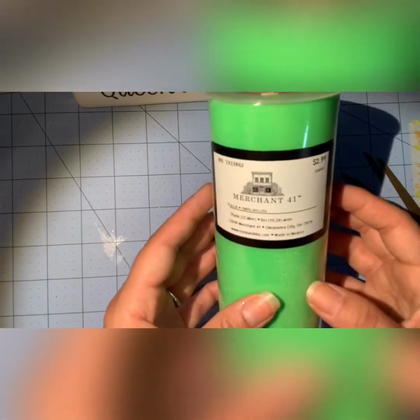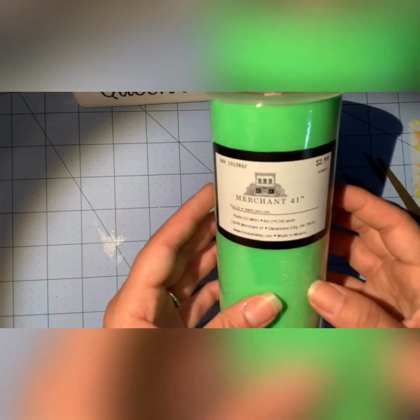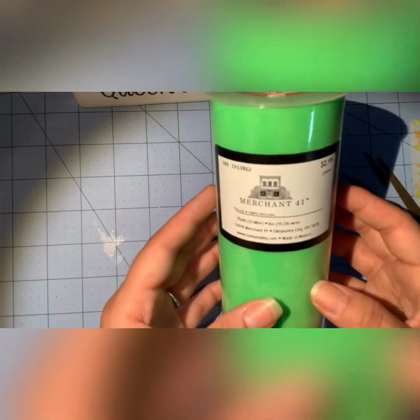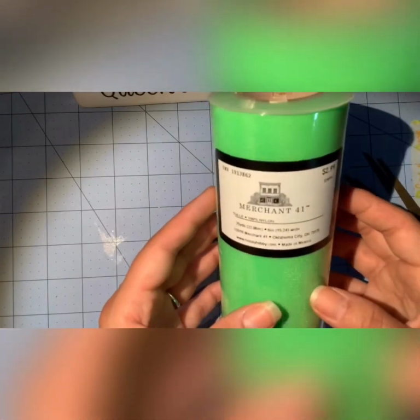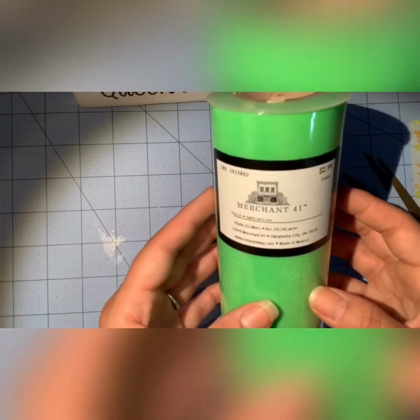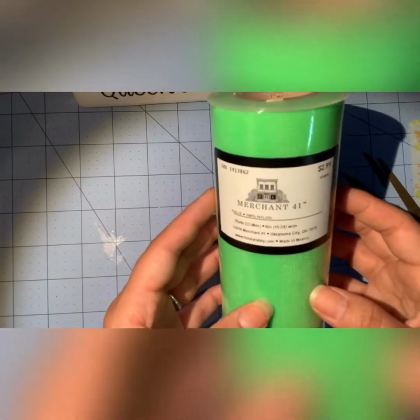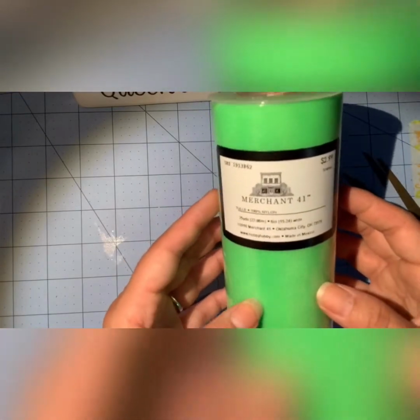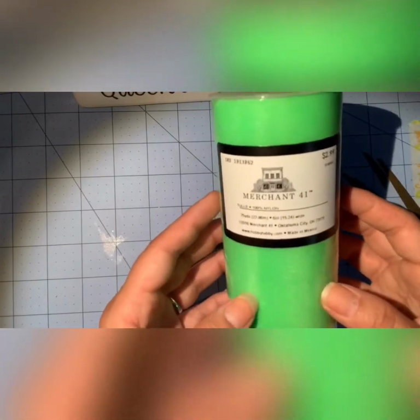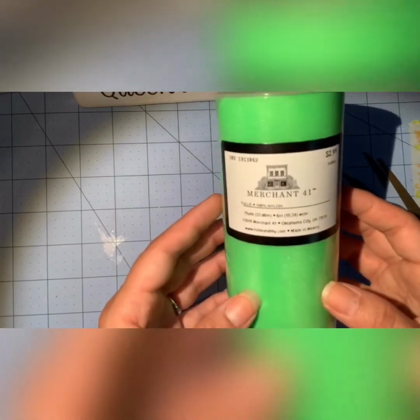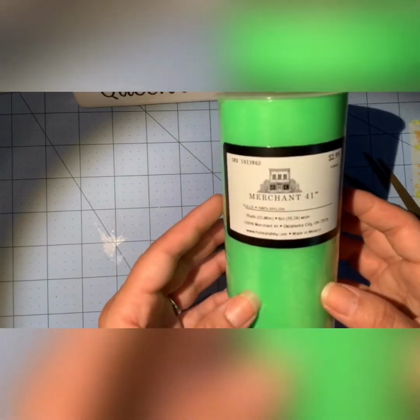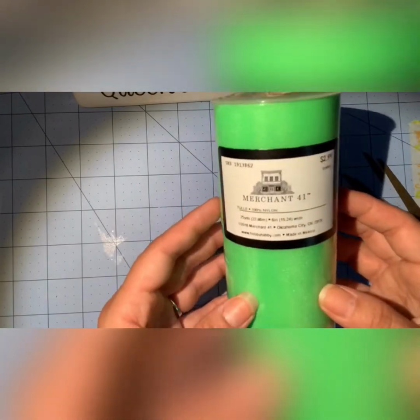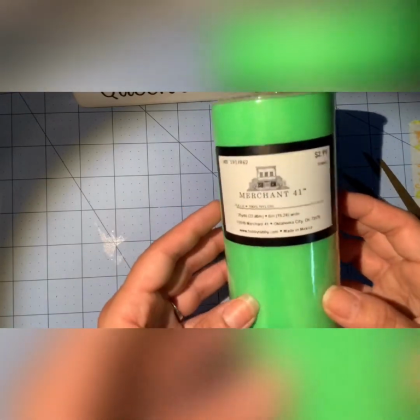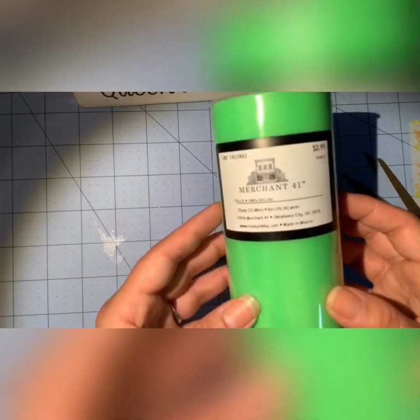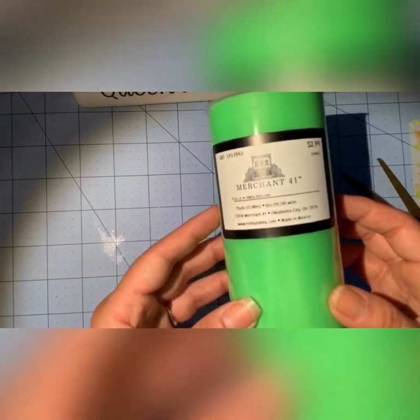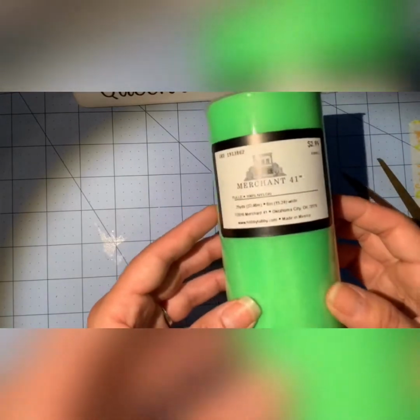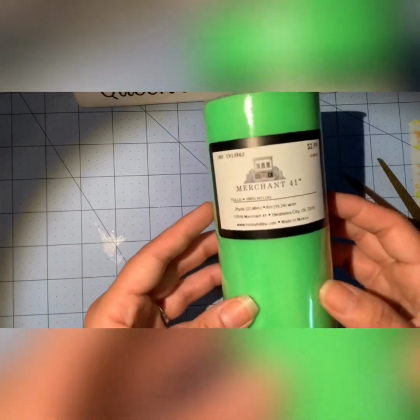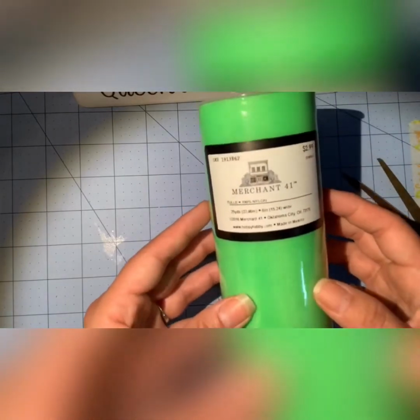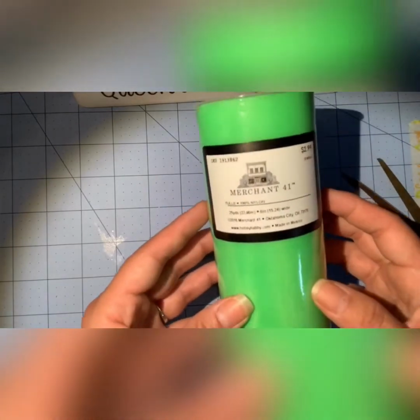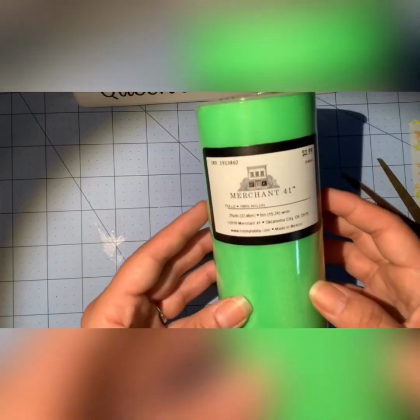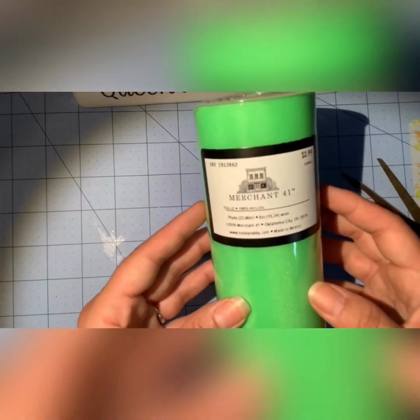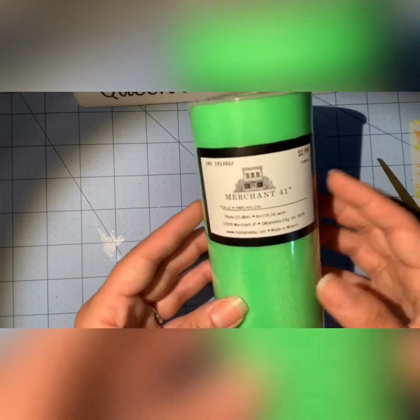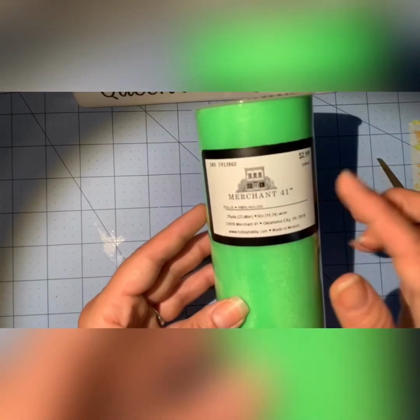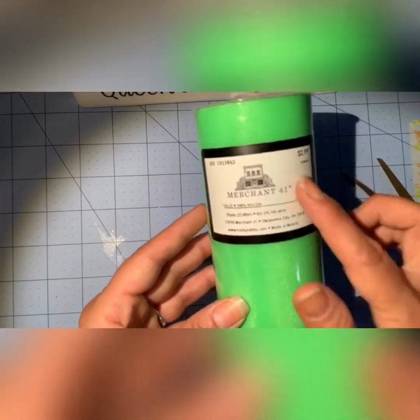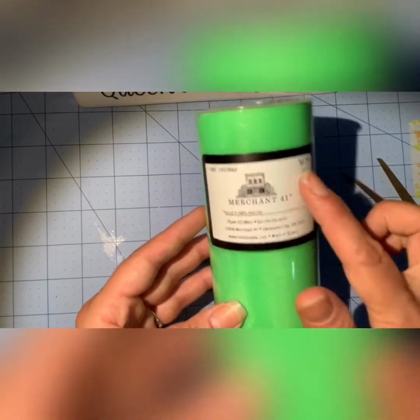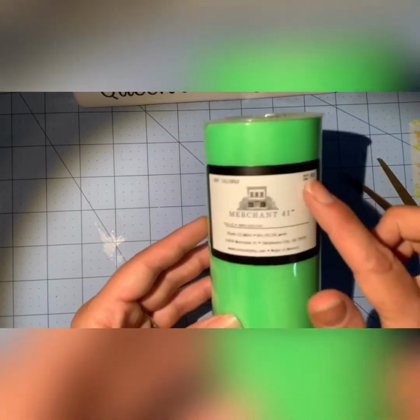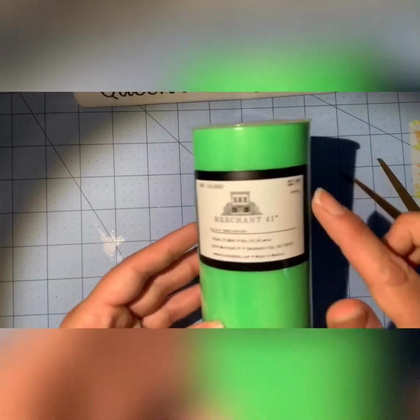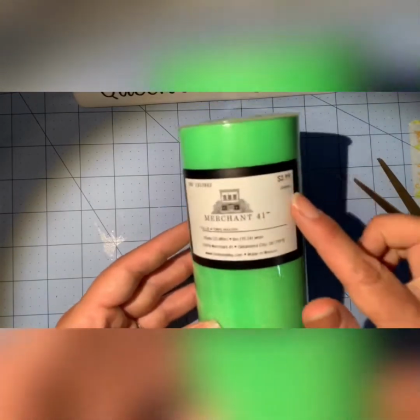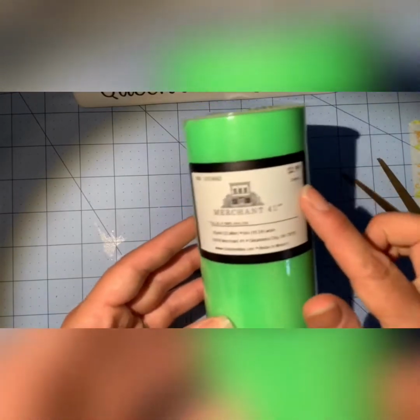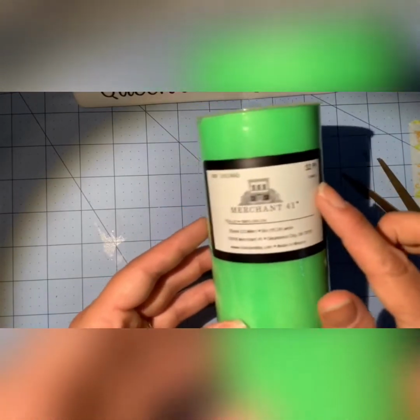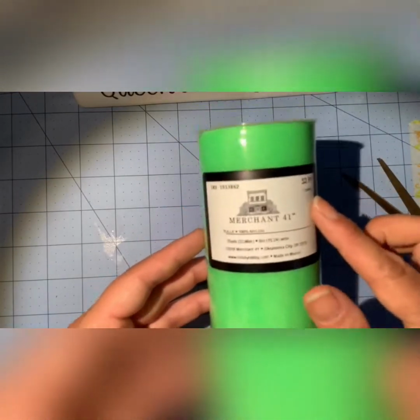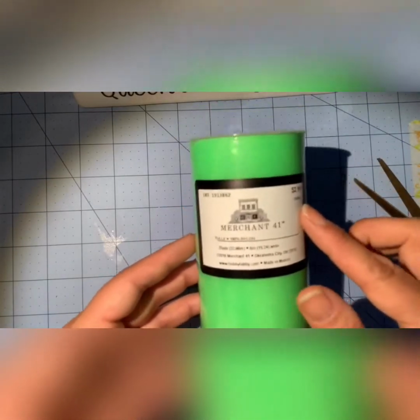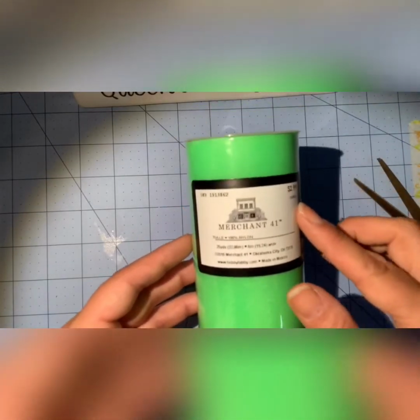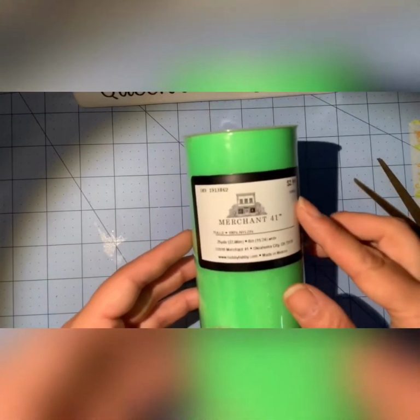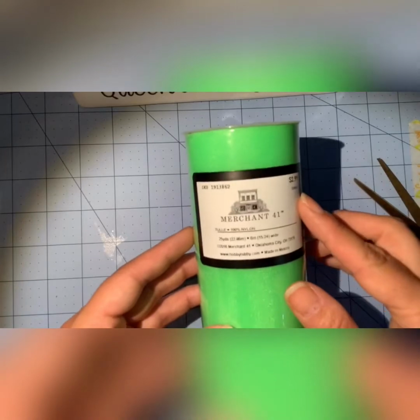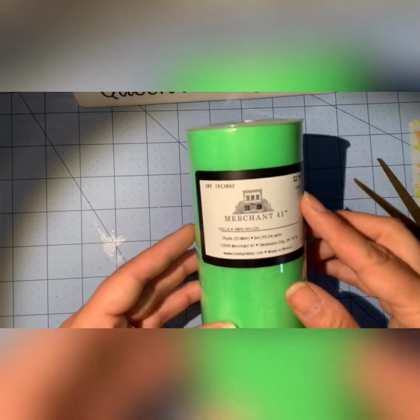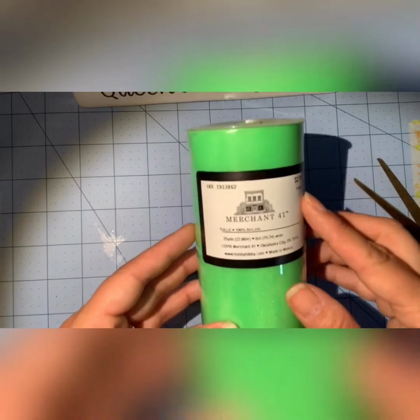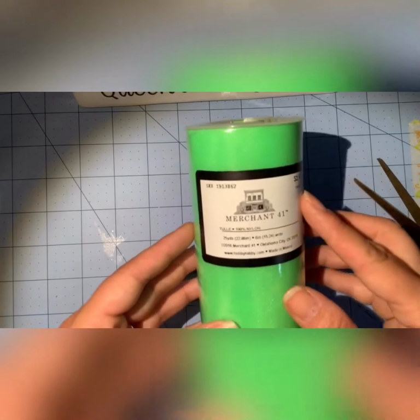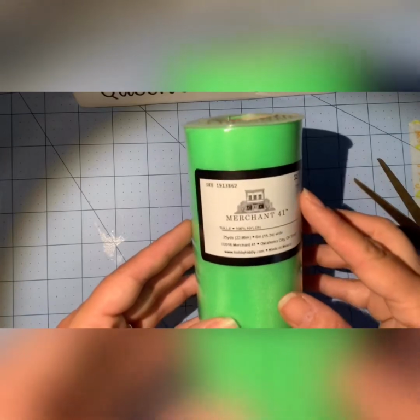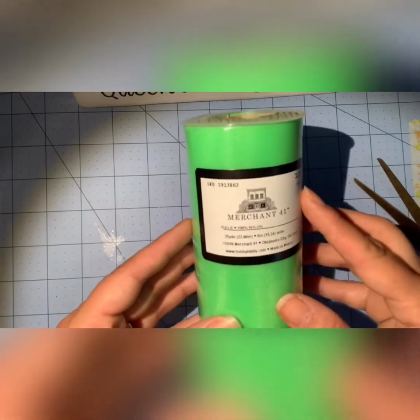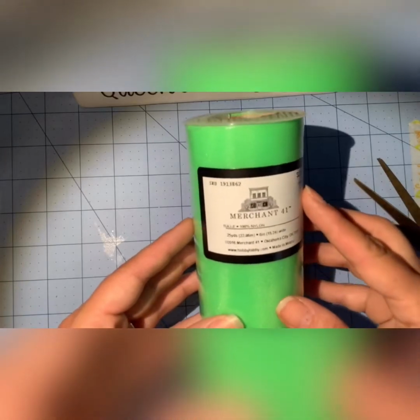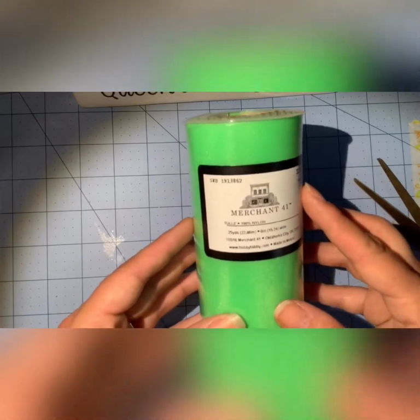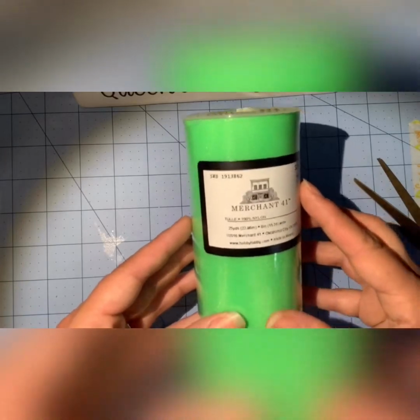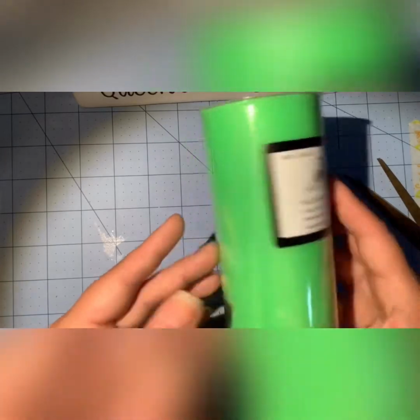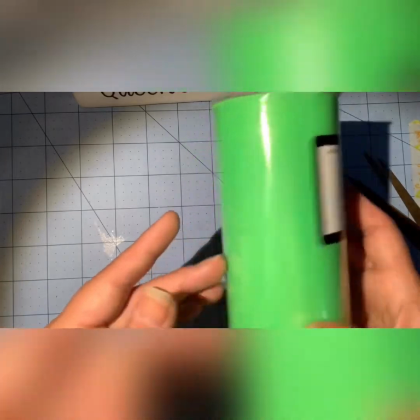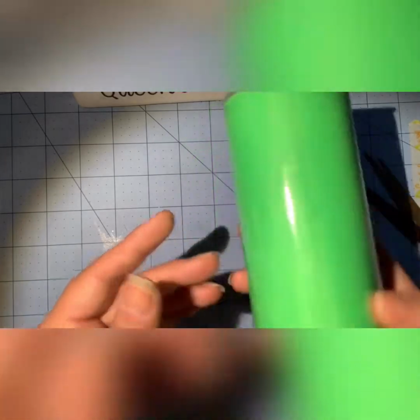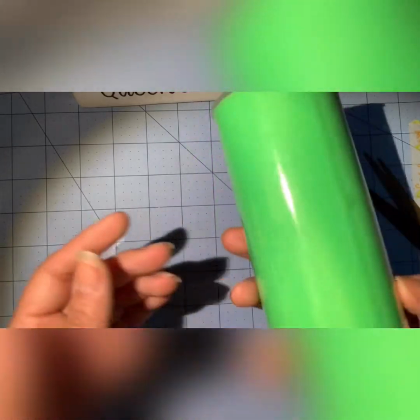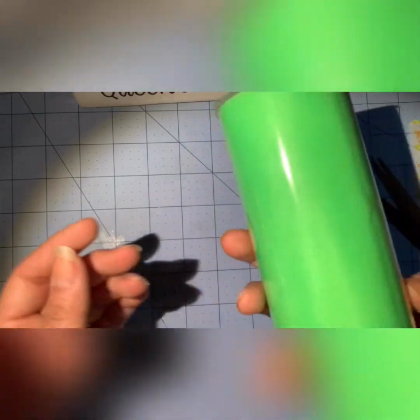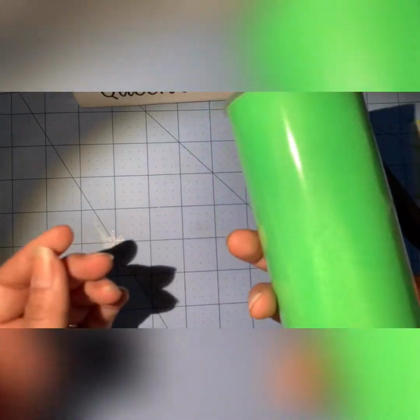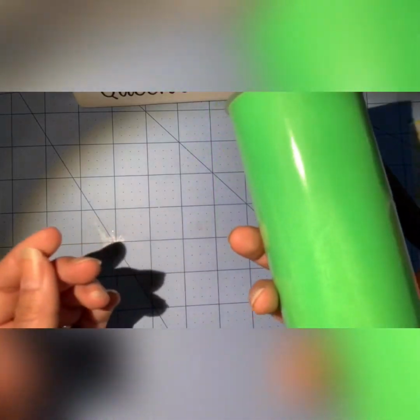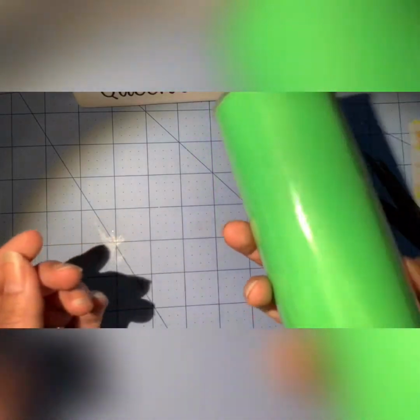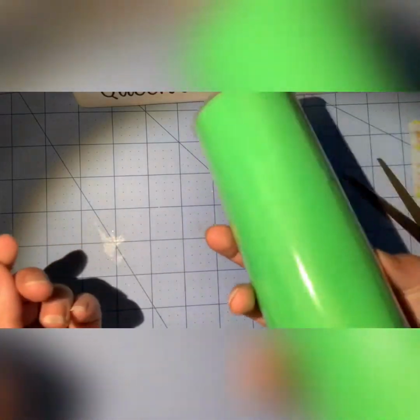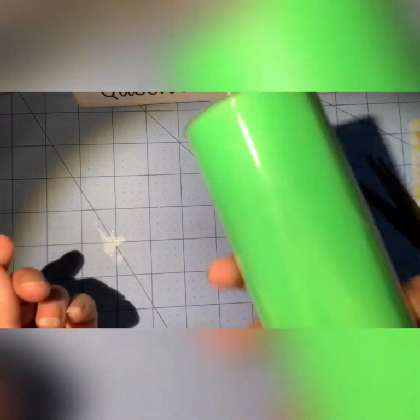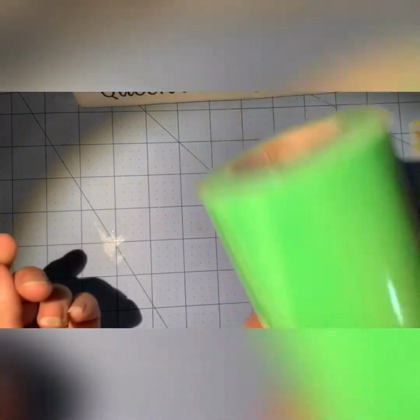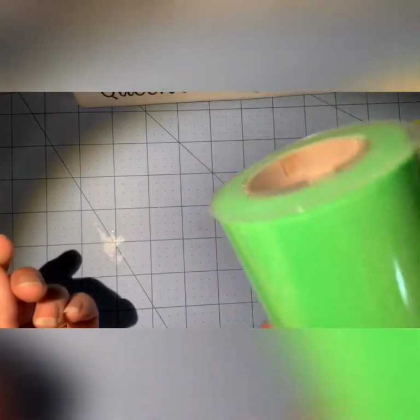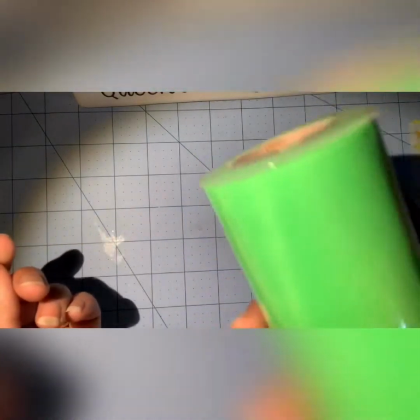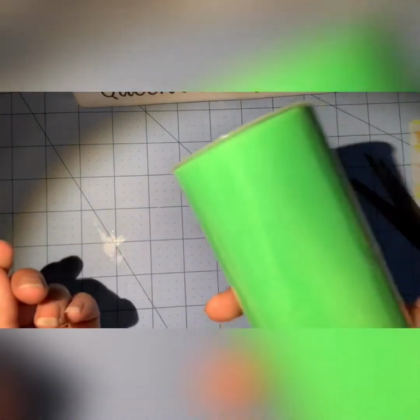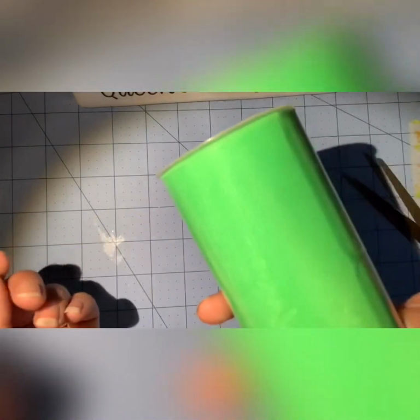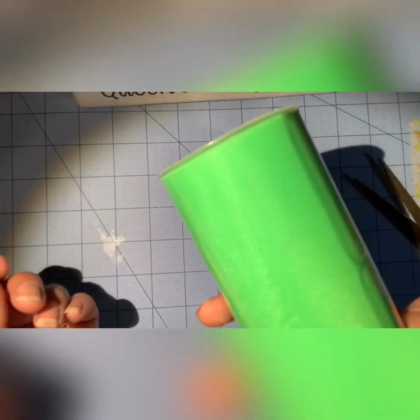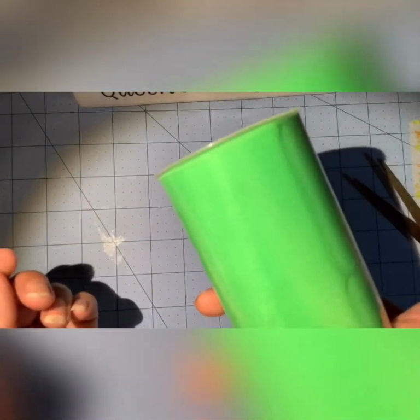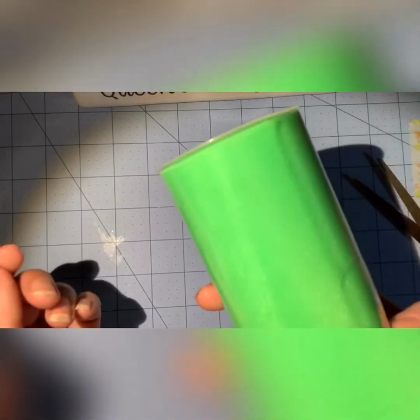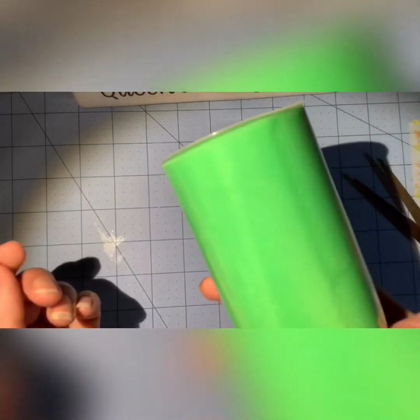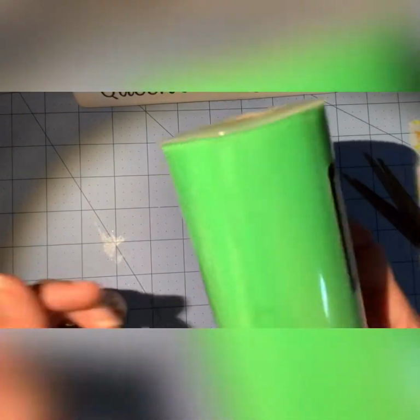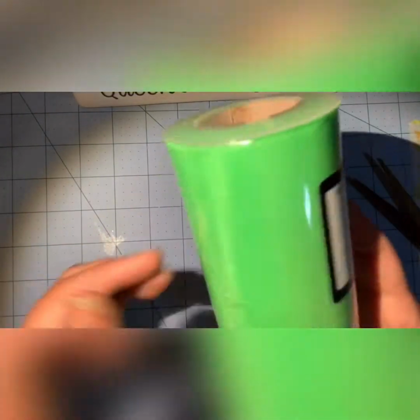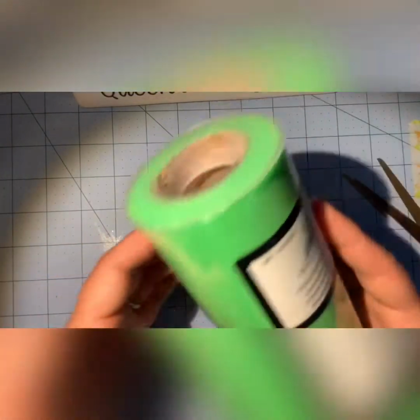So I picked up this bright green tool for Halloween. It was 50% off, so it was half of $2.99.